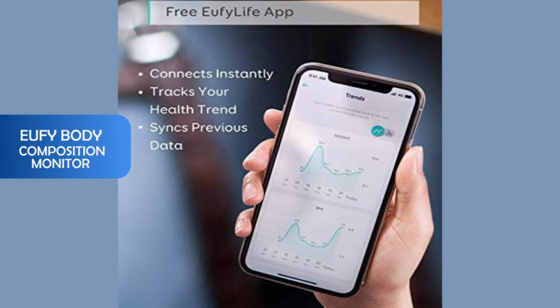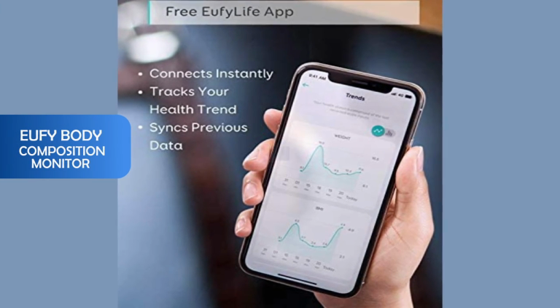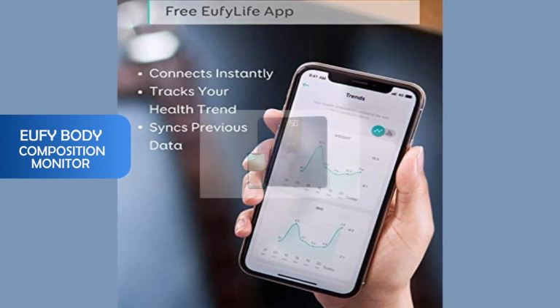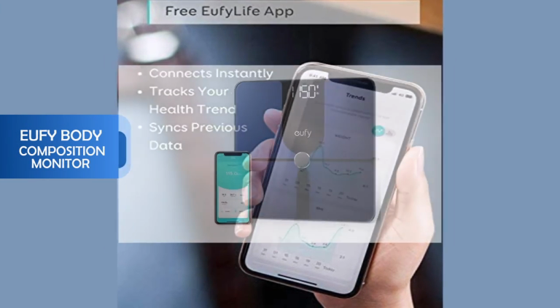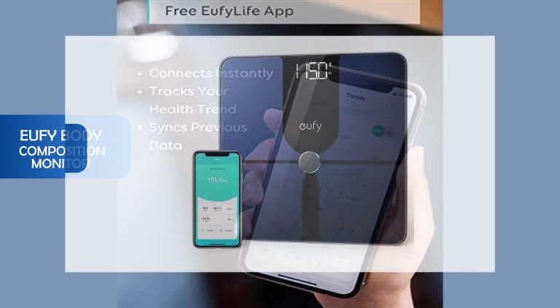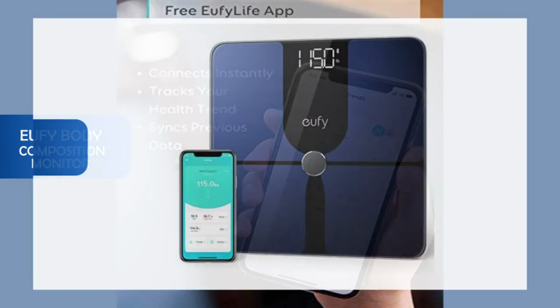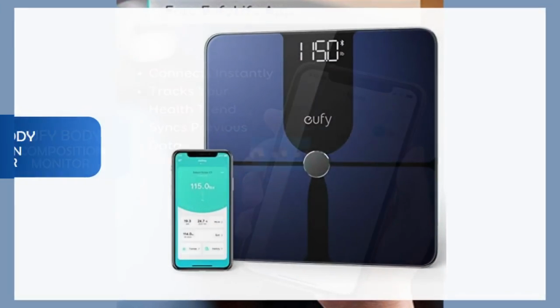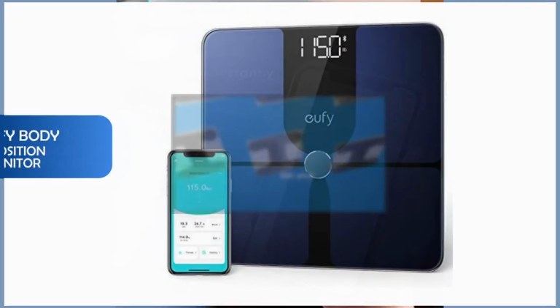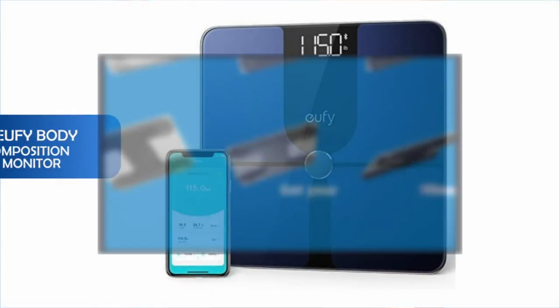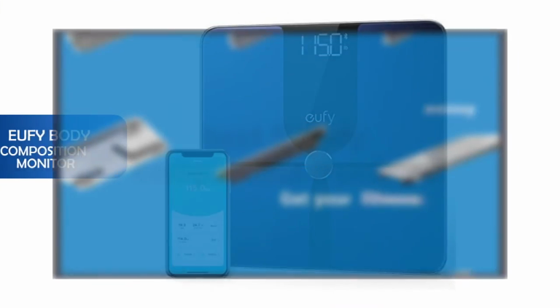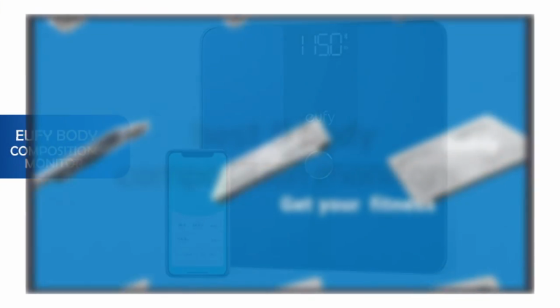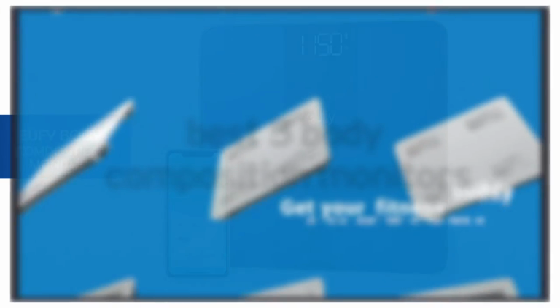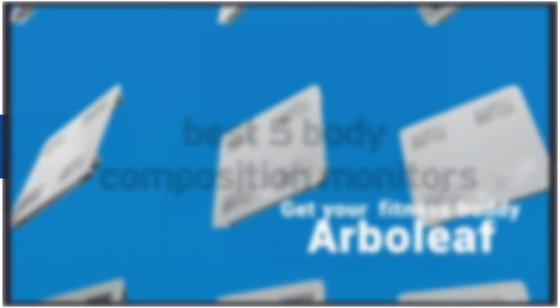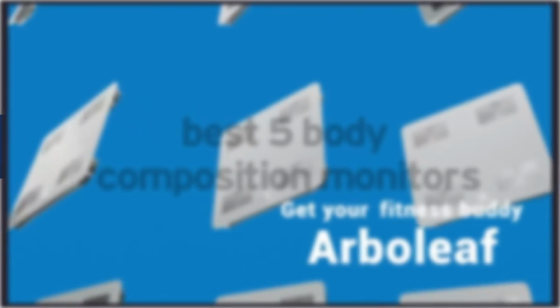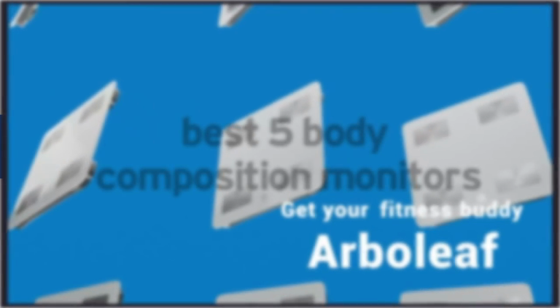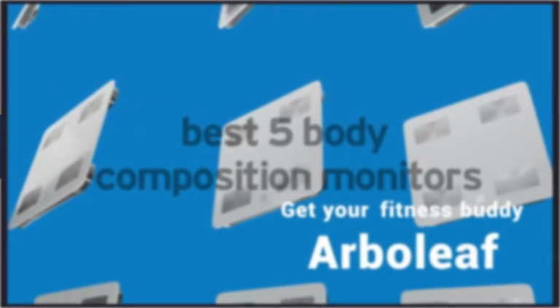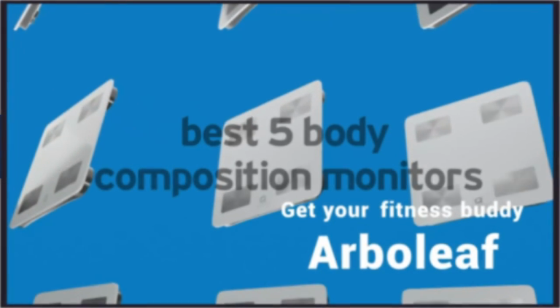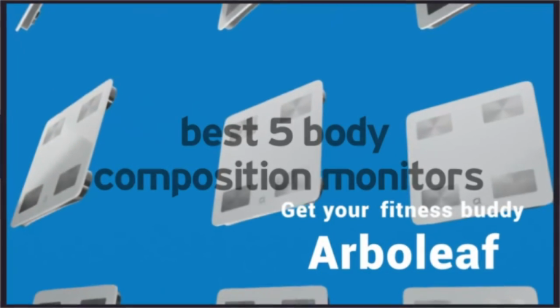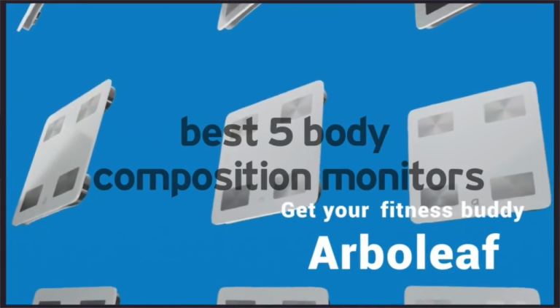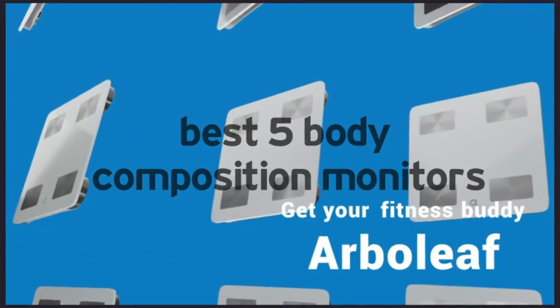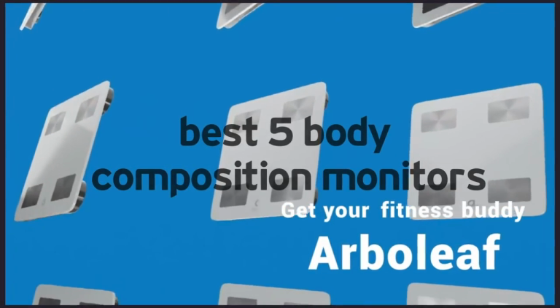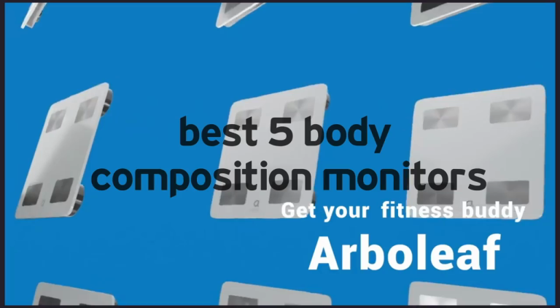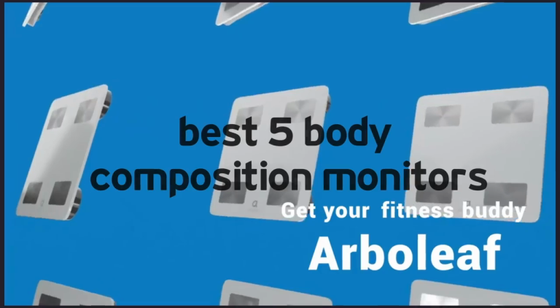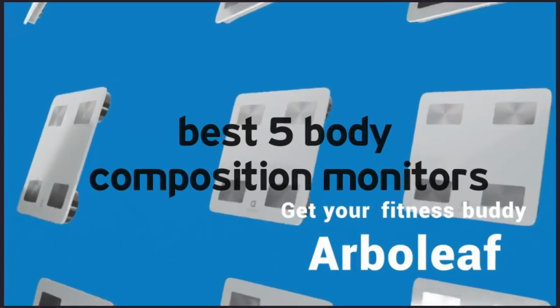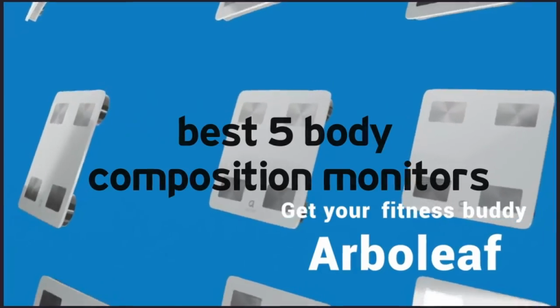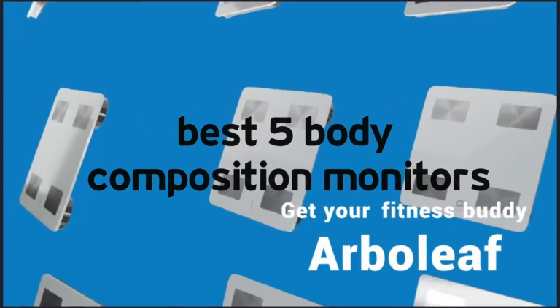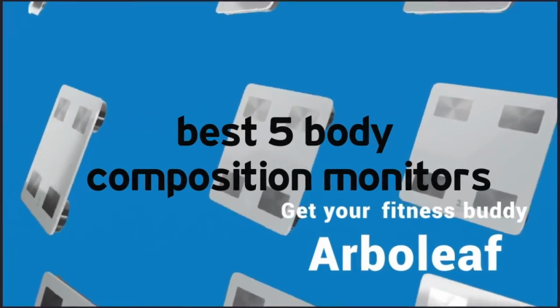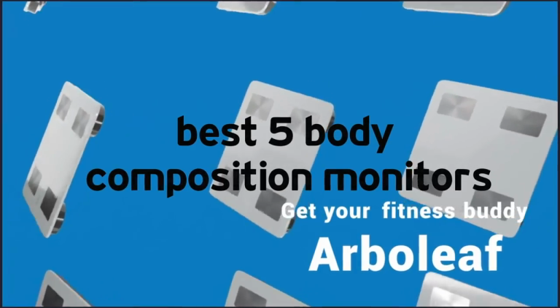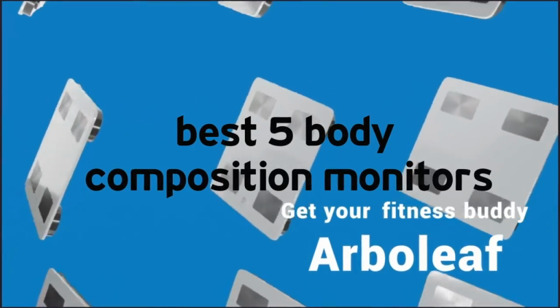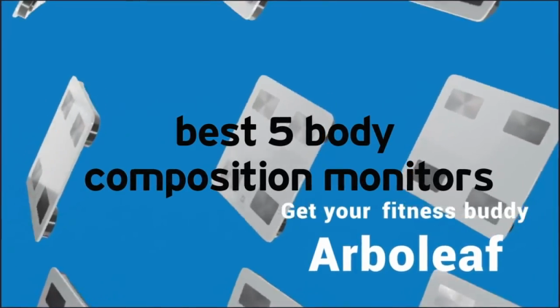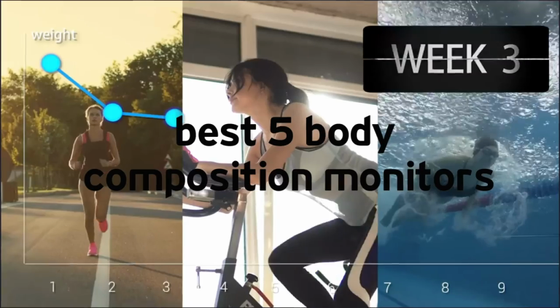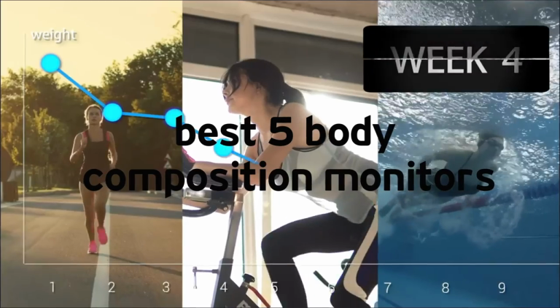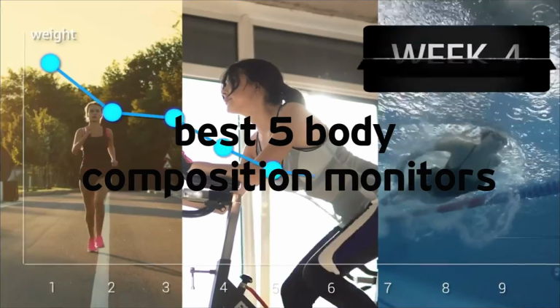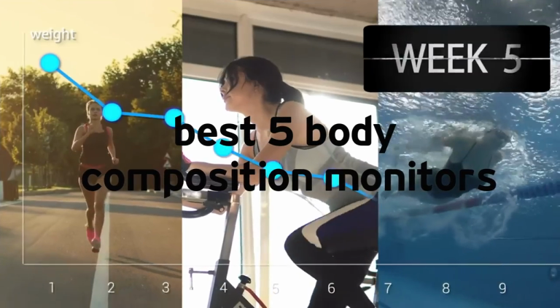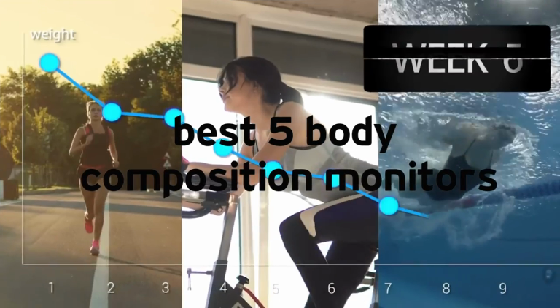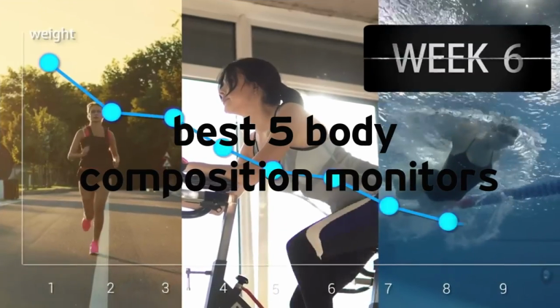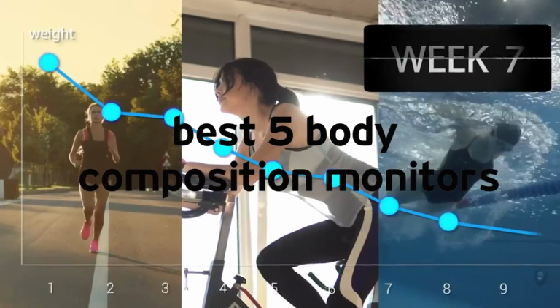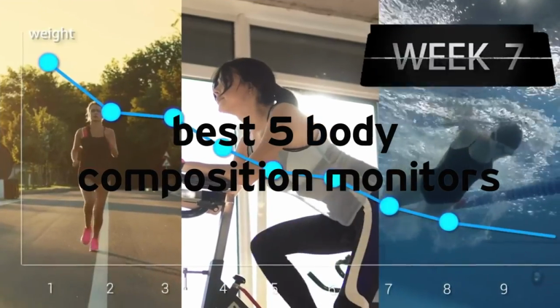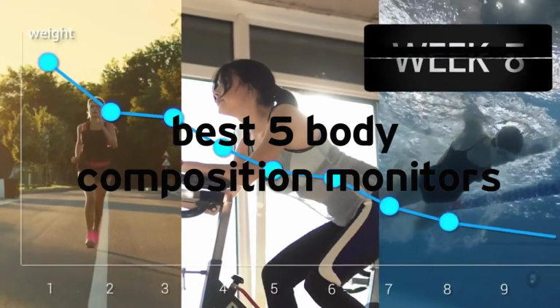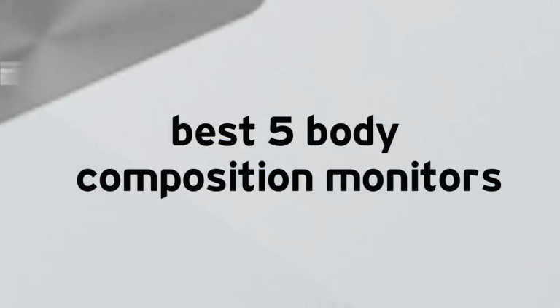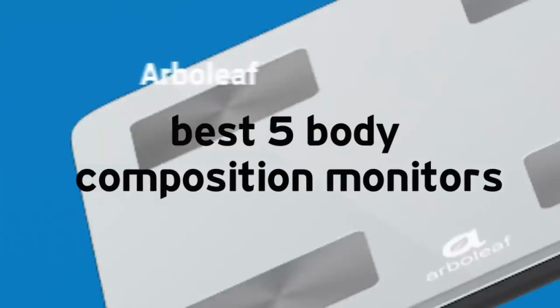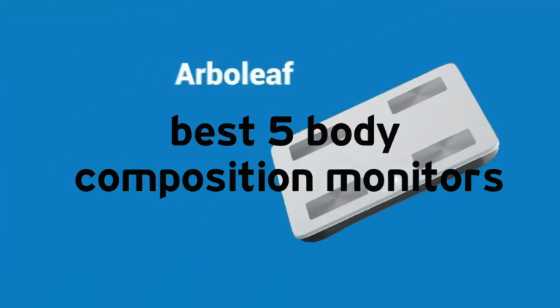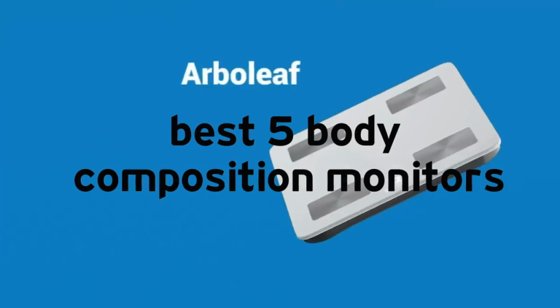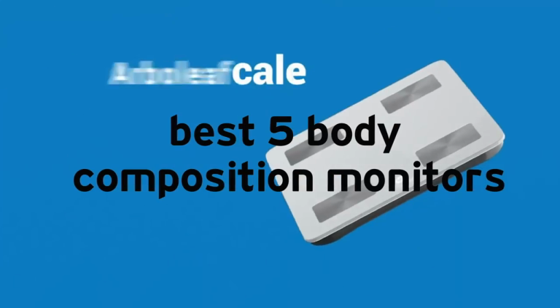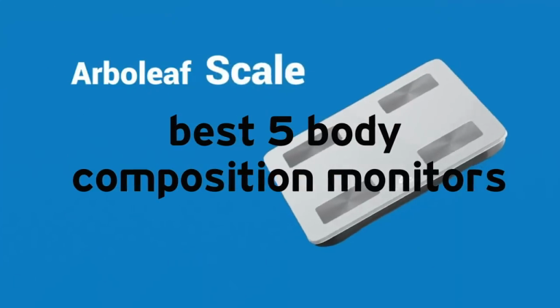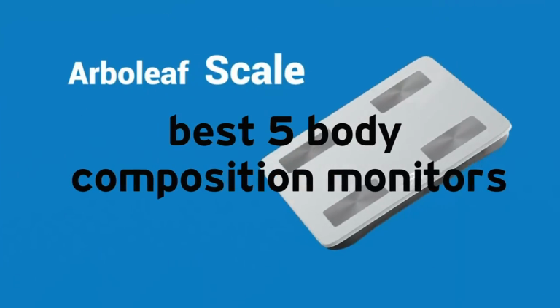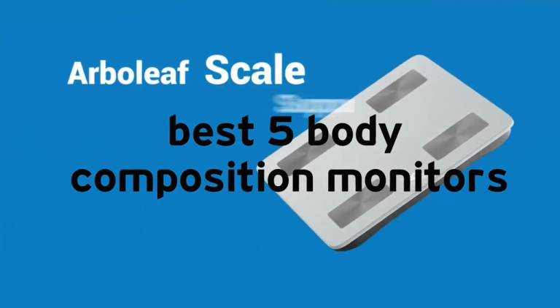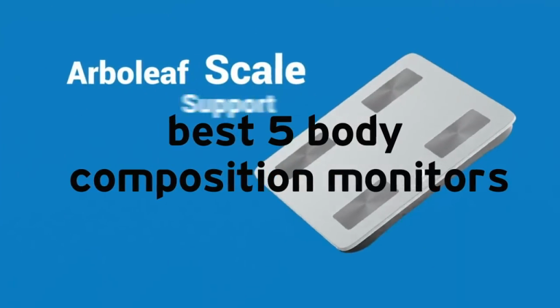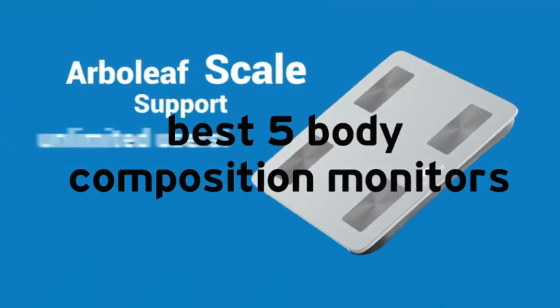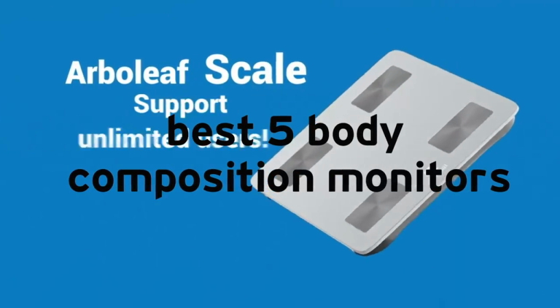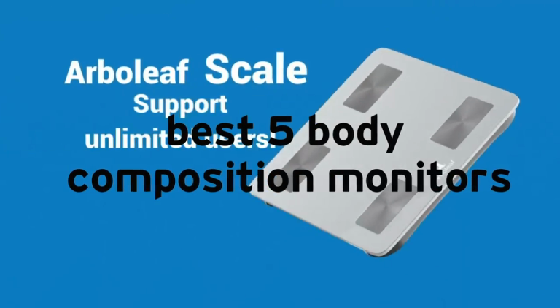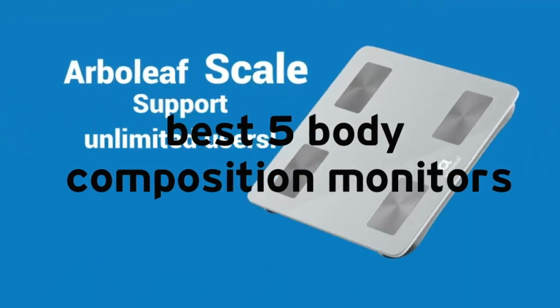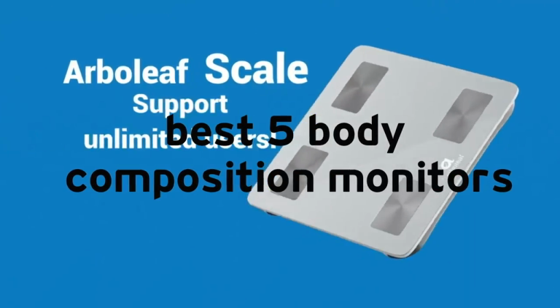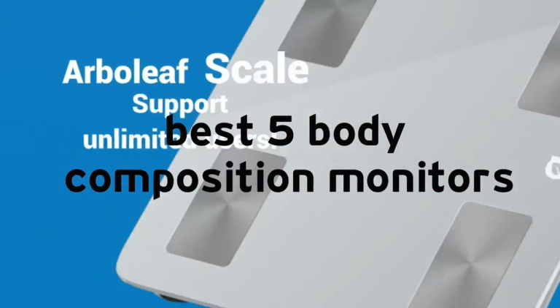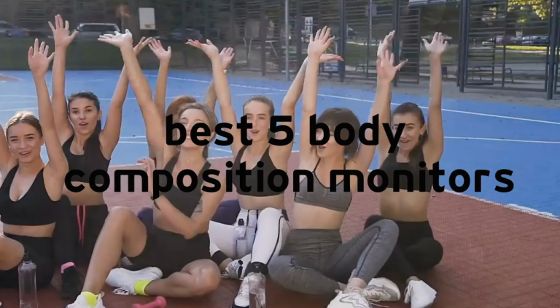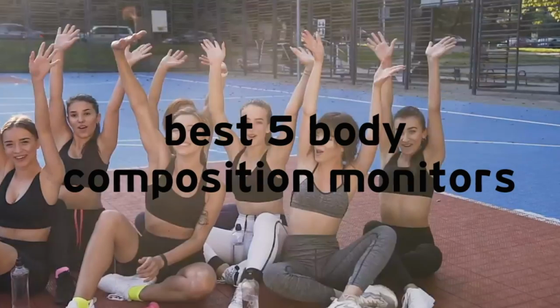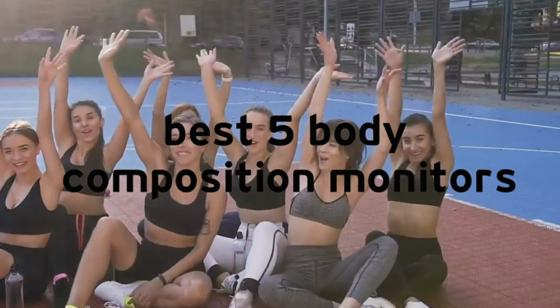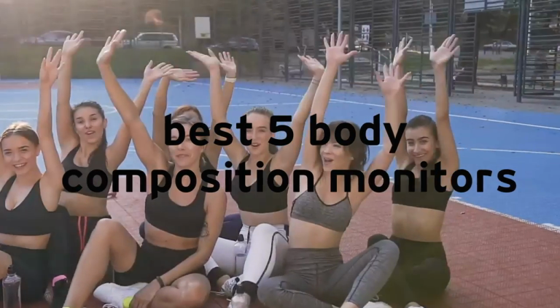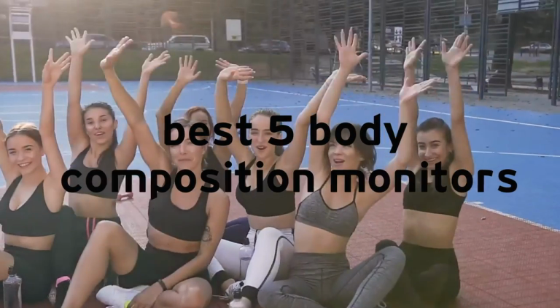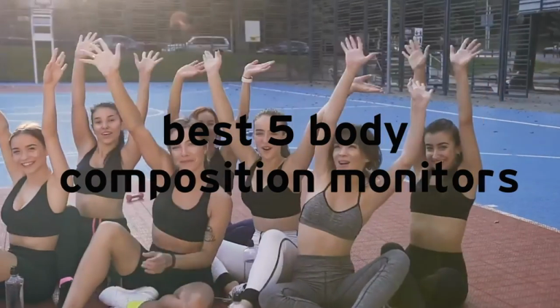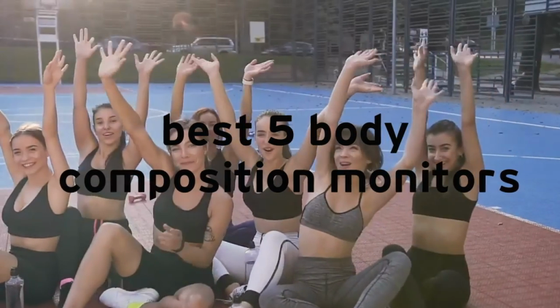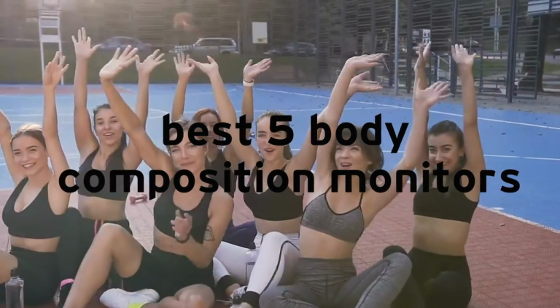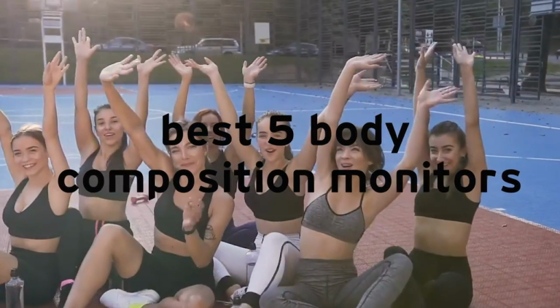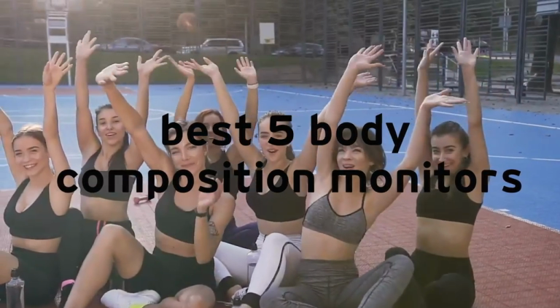Now you can upgrade the style of your life in a healthy way to enjoy your life. That's it for today, guys. Thanks for watching.